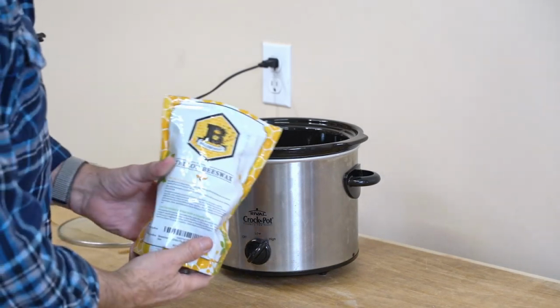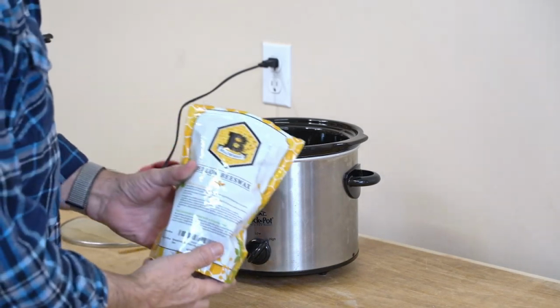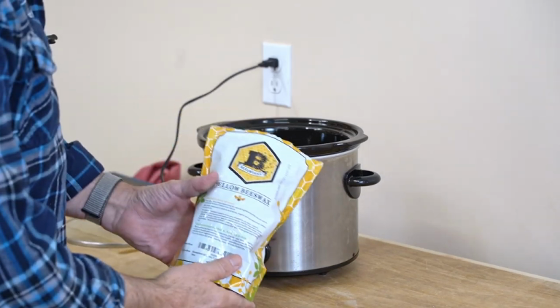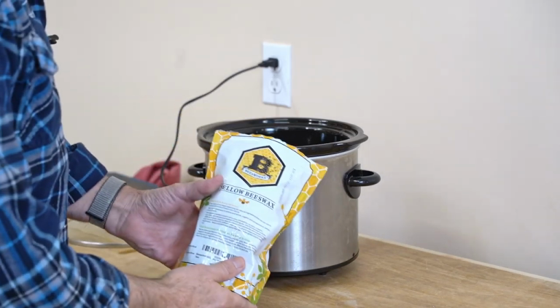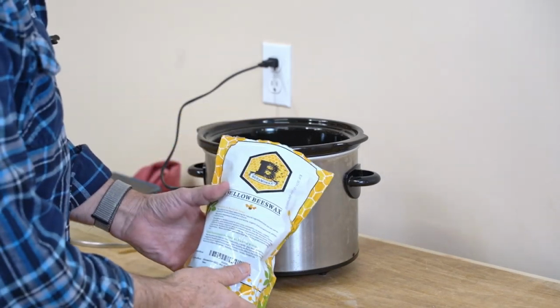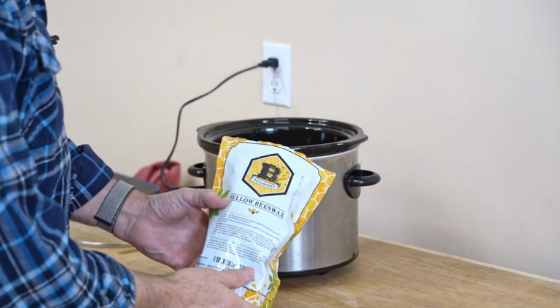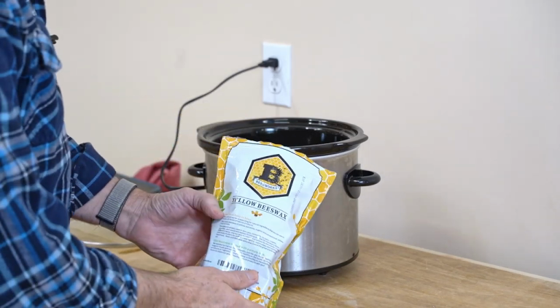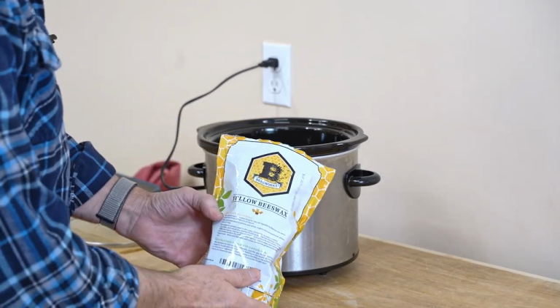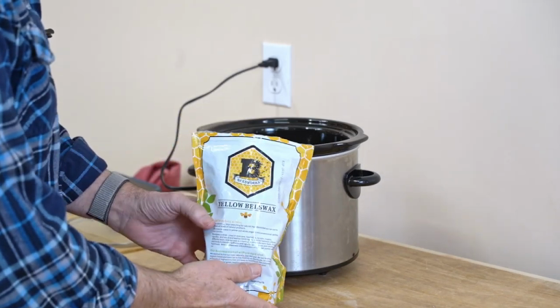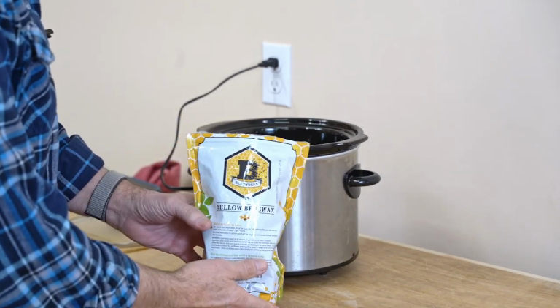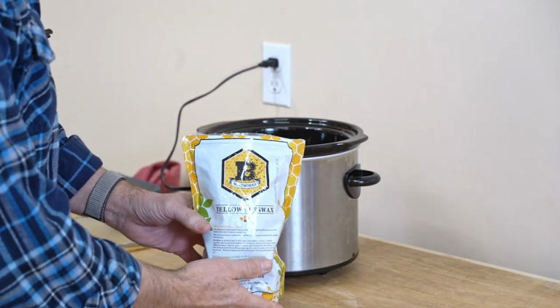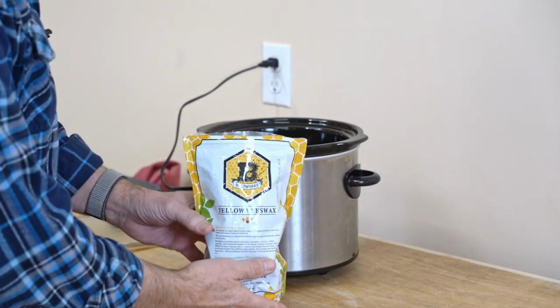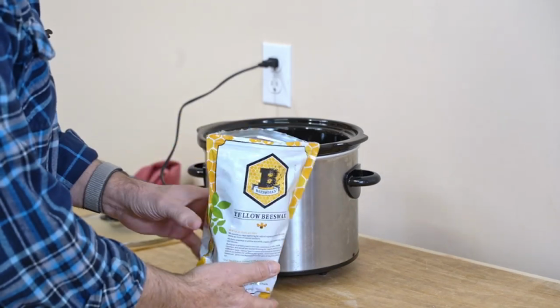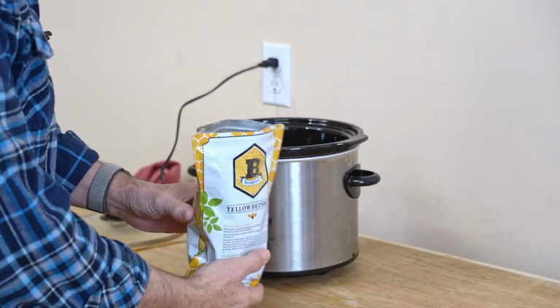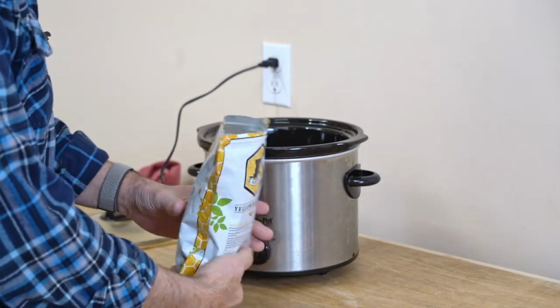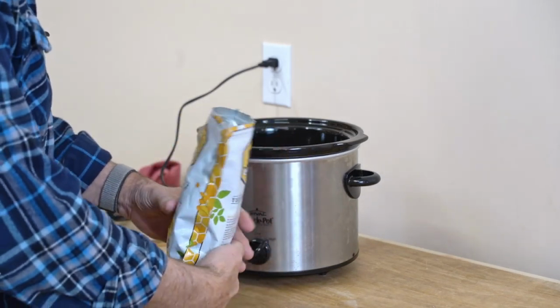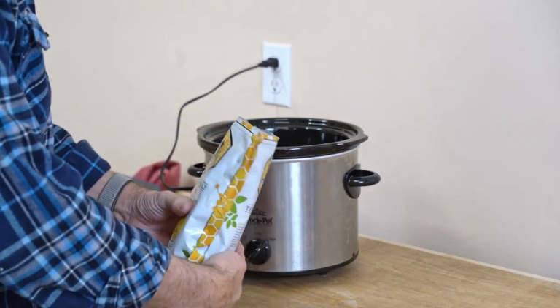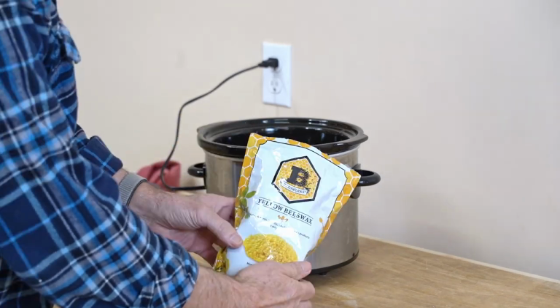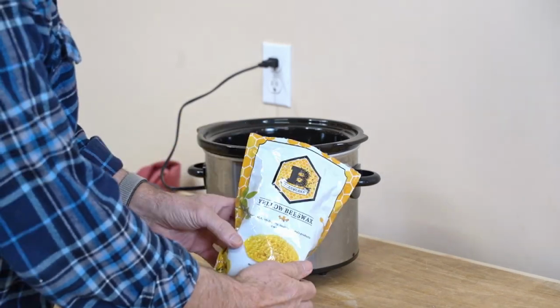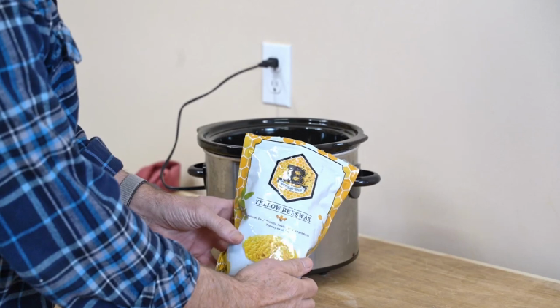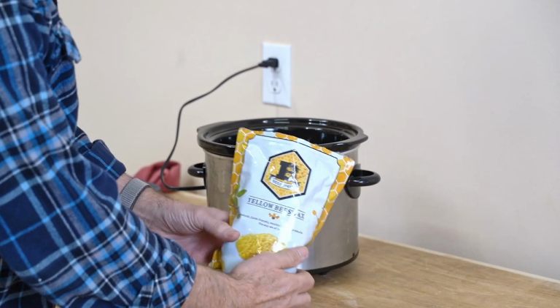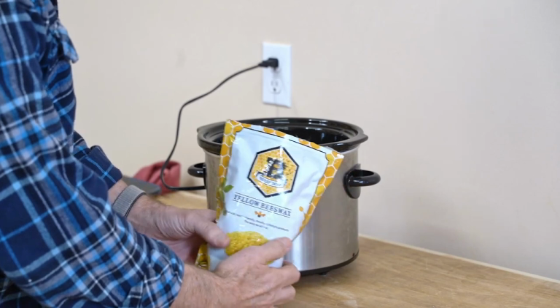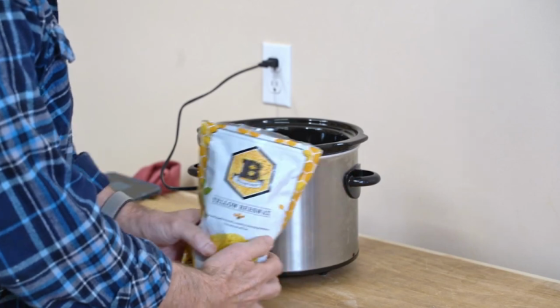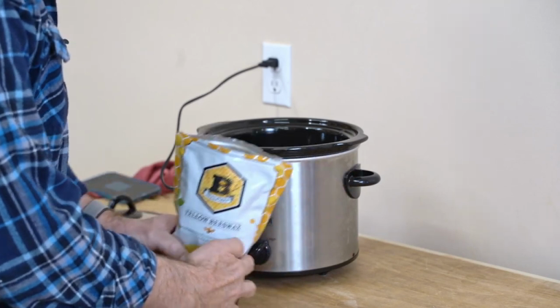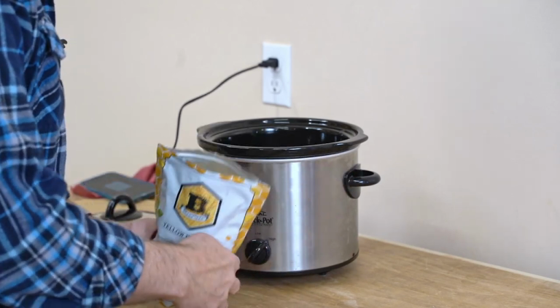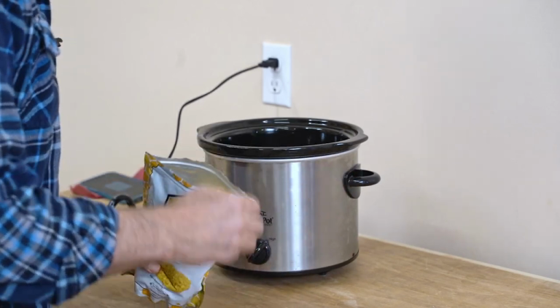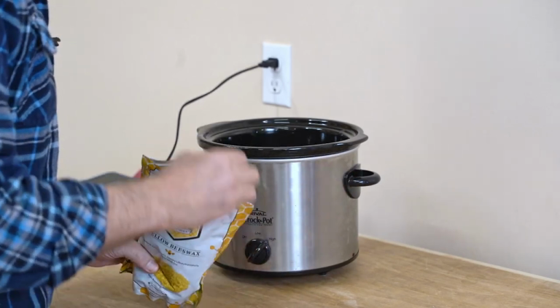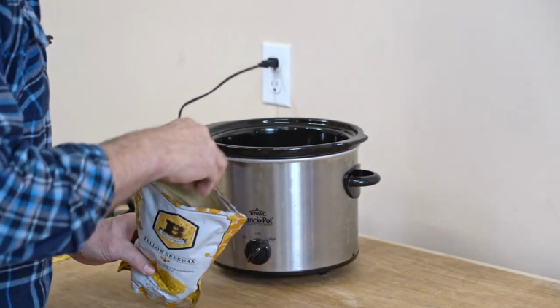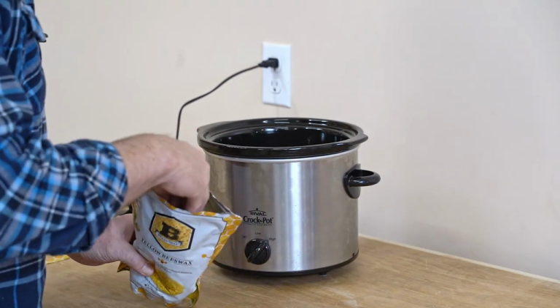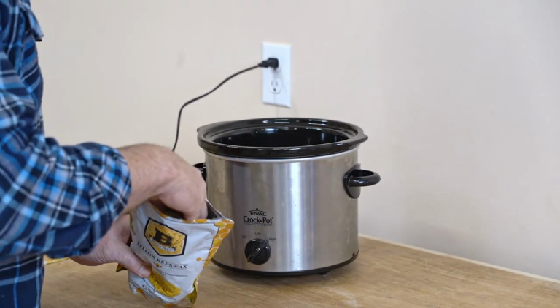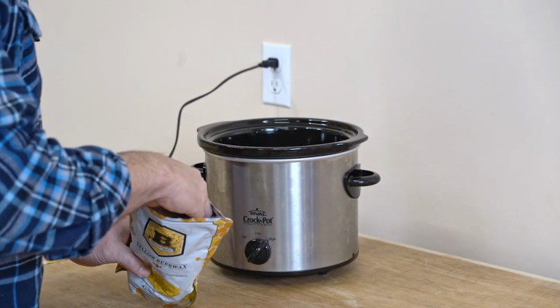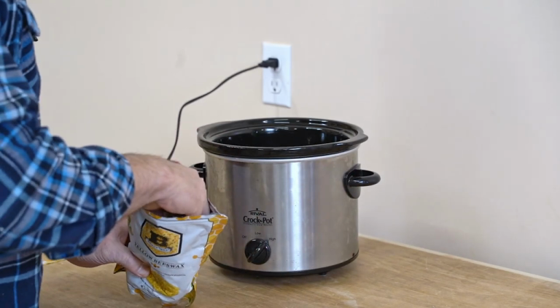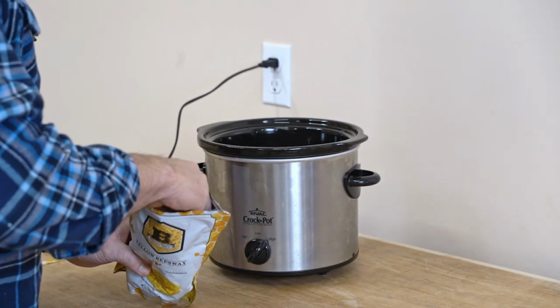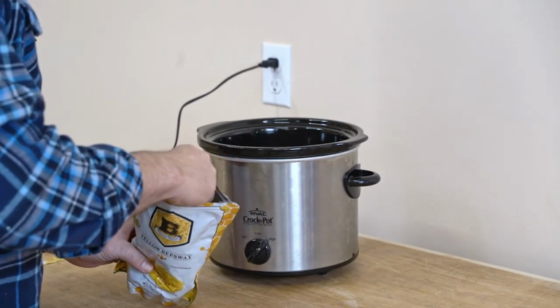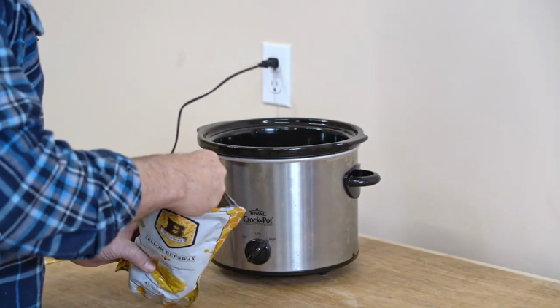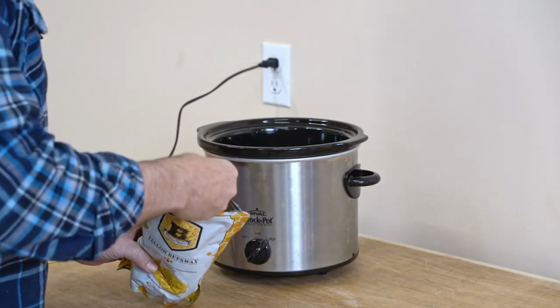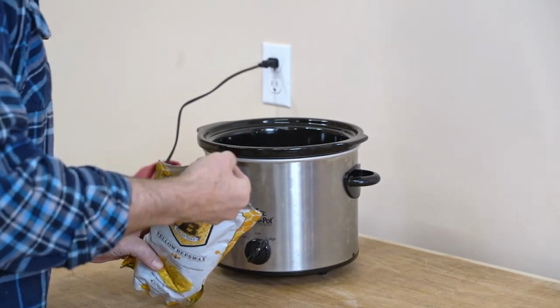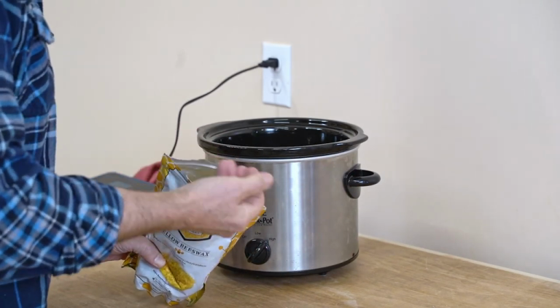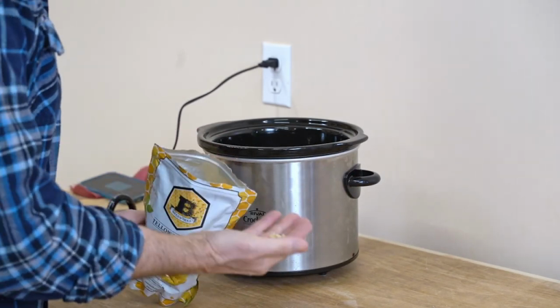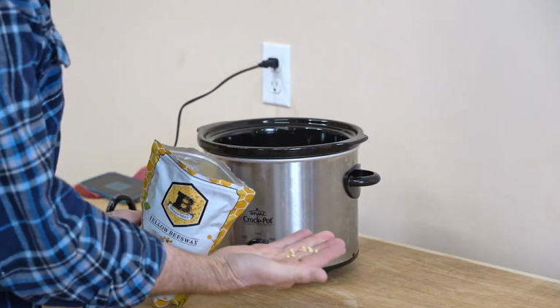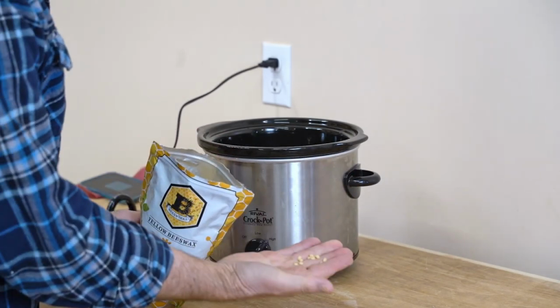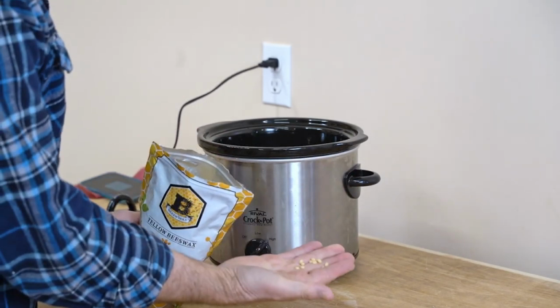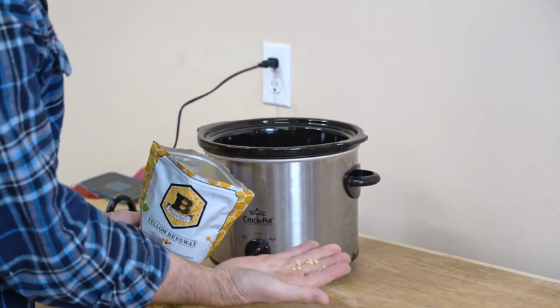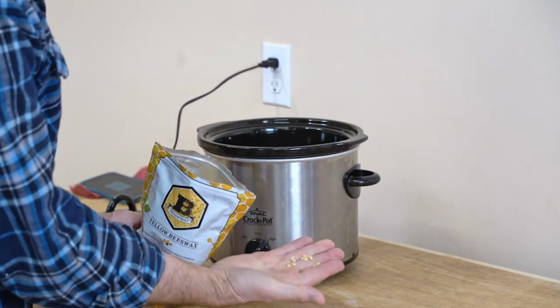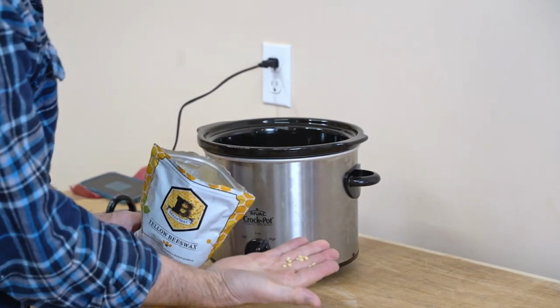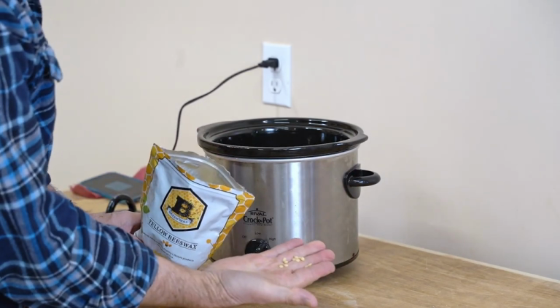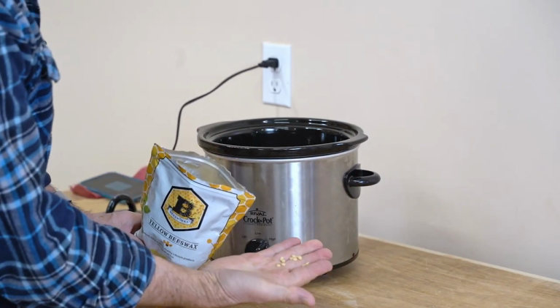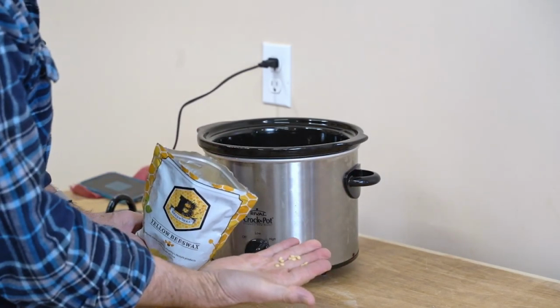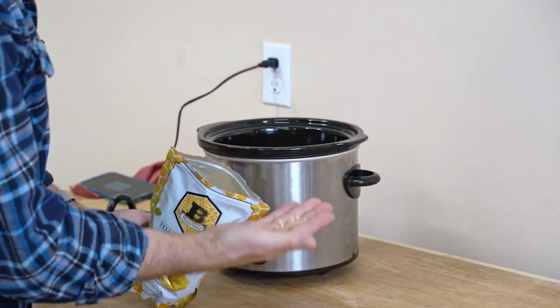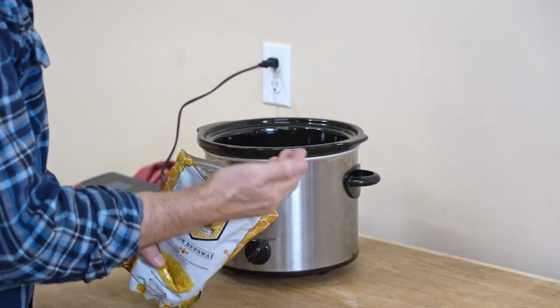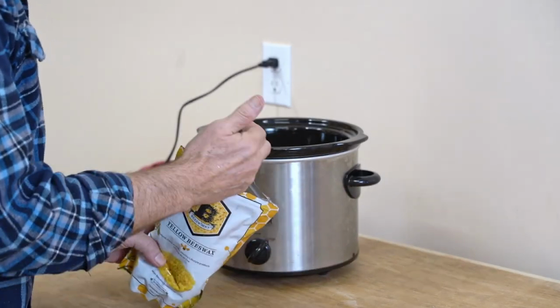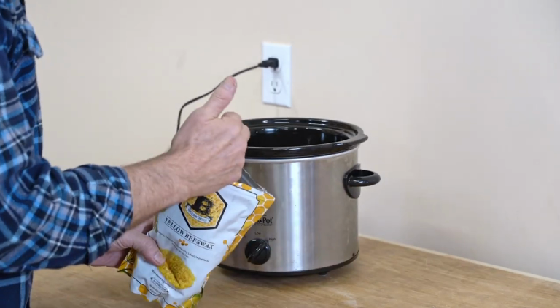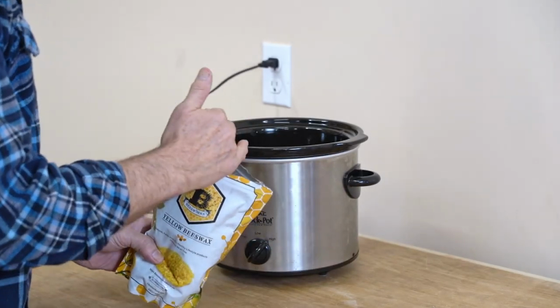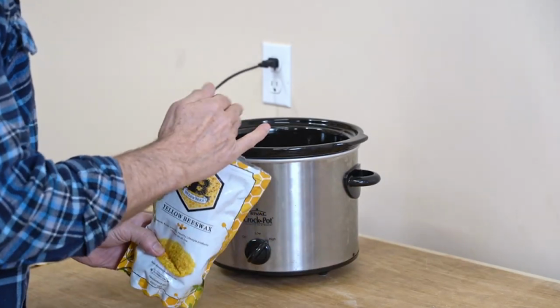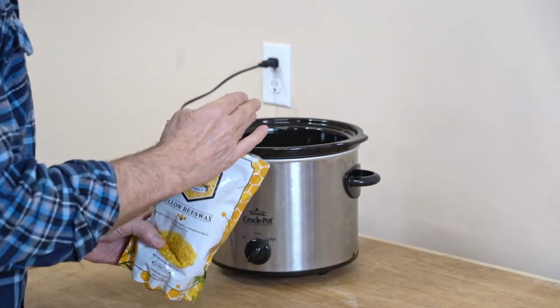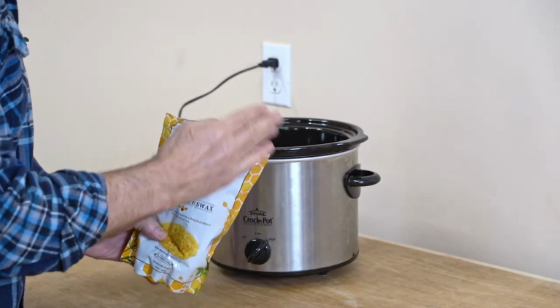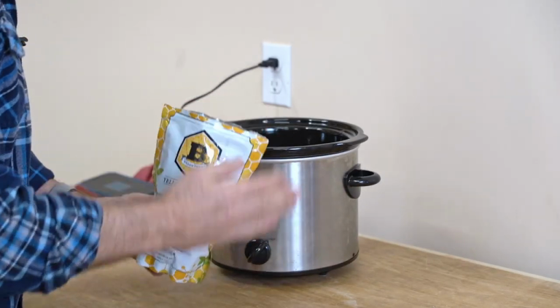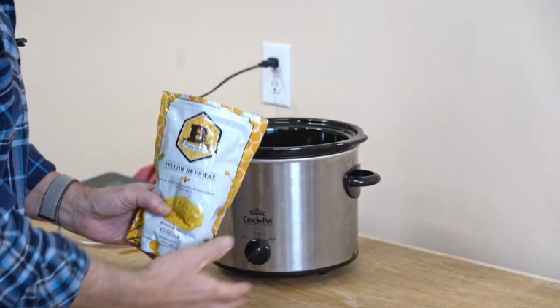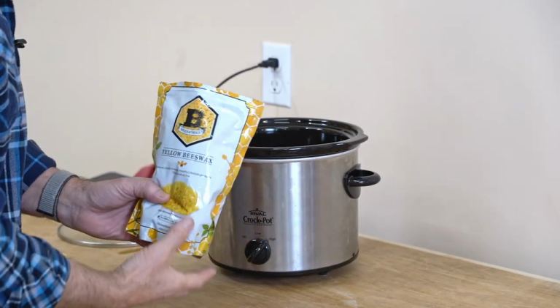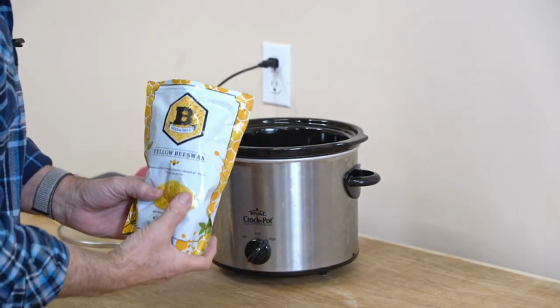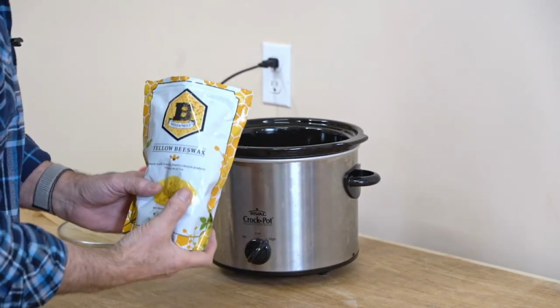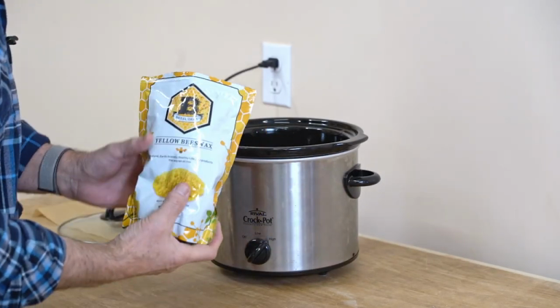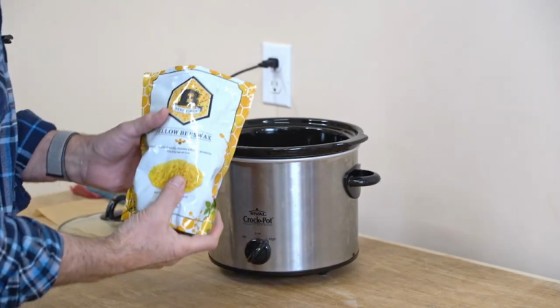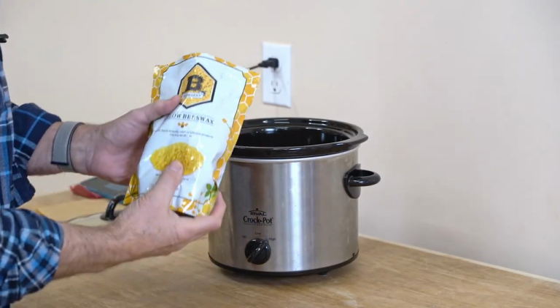It's a one-pound bag of yellow beeswax ordered from Amazon. They come in pellets, so we'll go ahead and put these in.